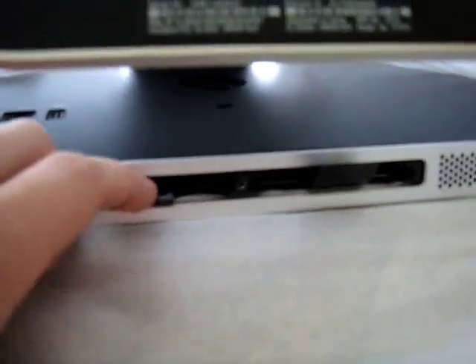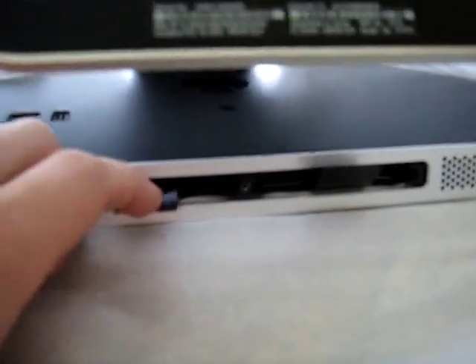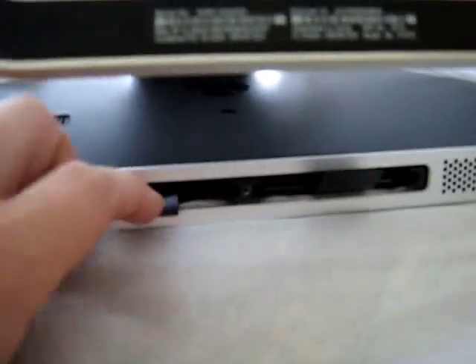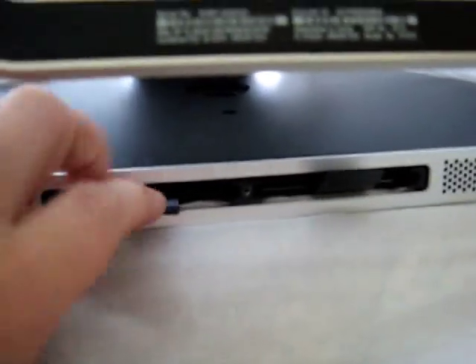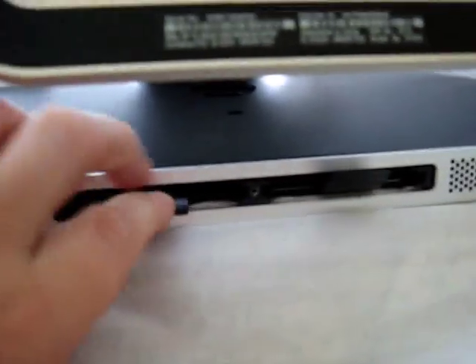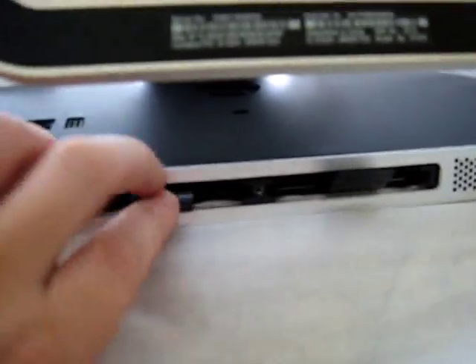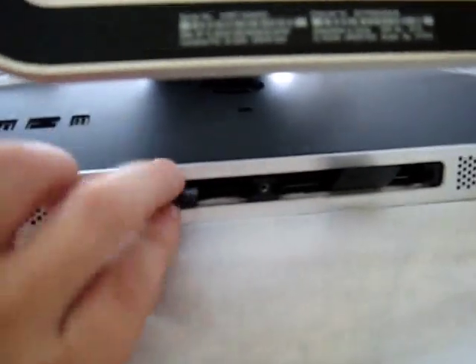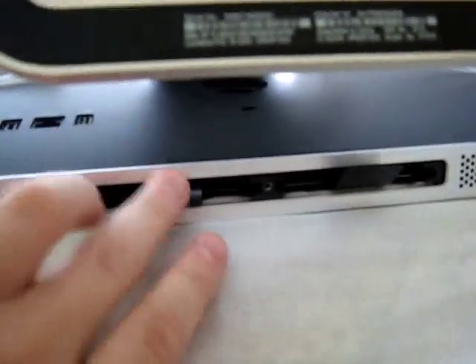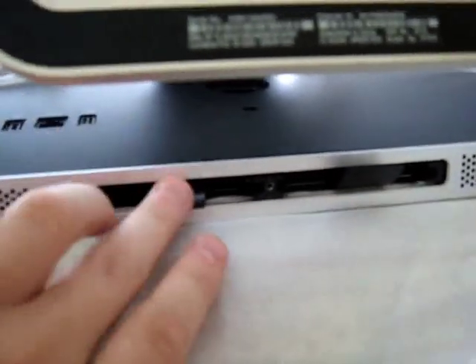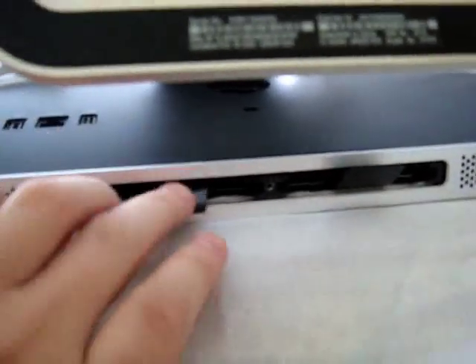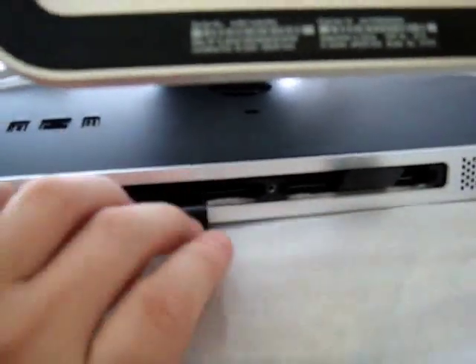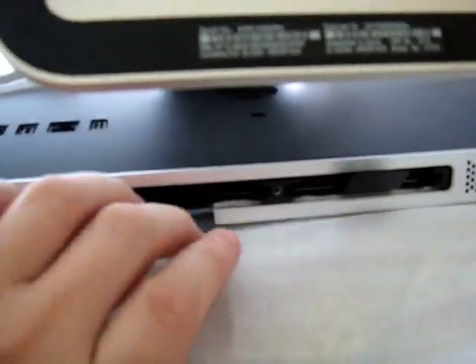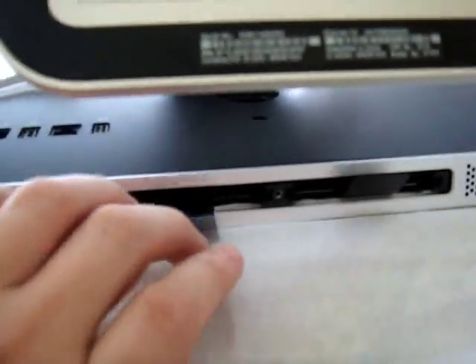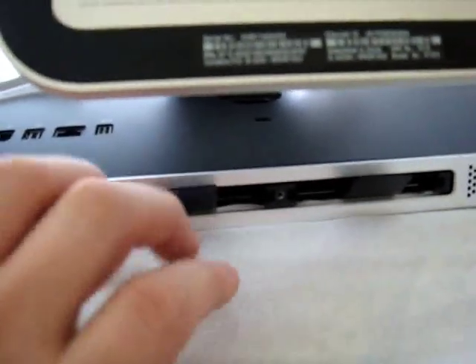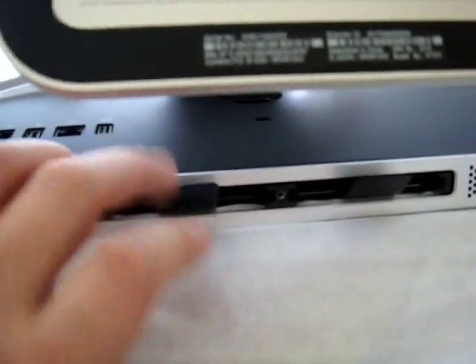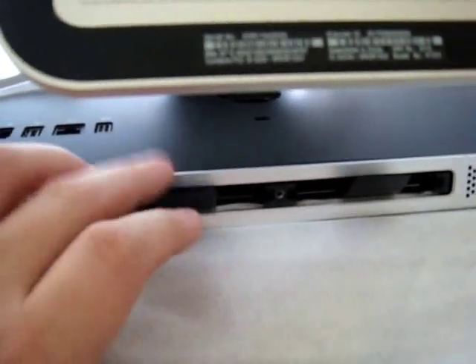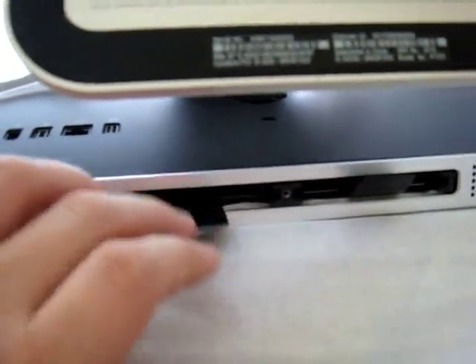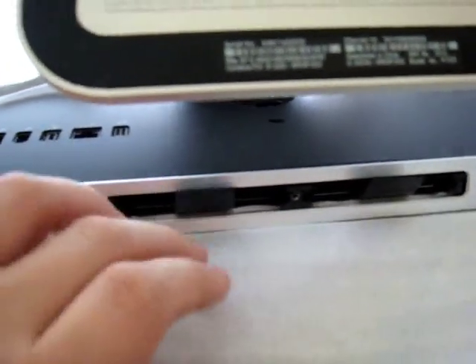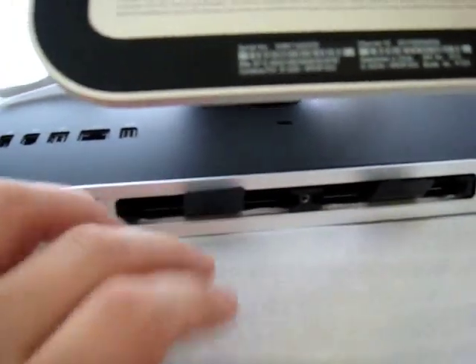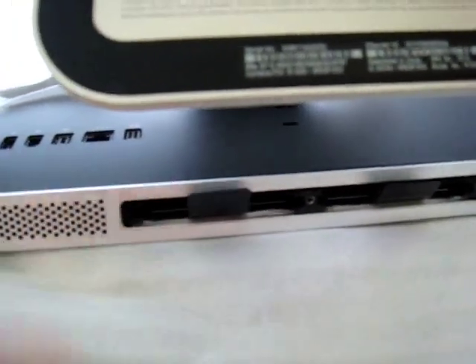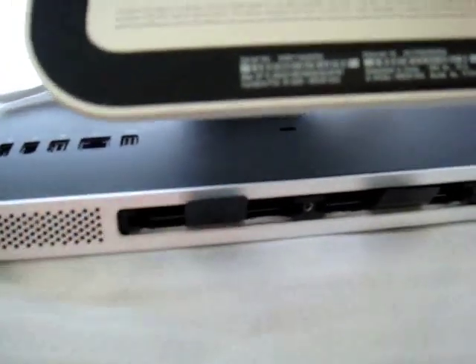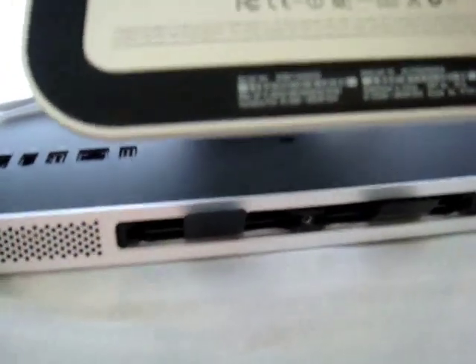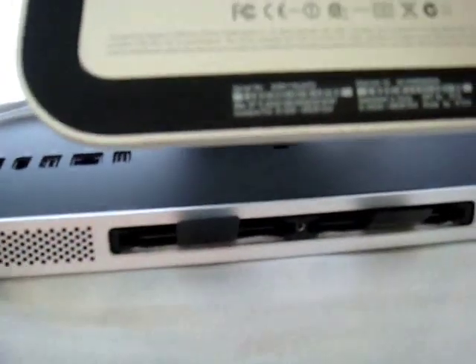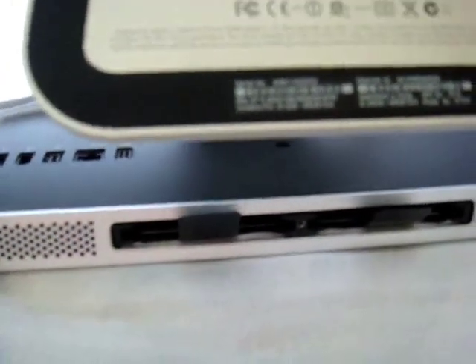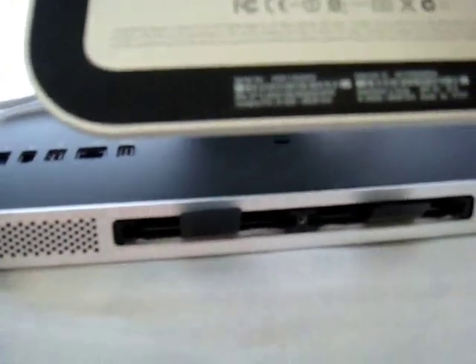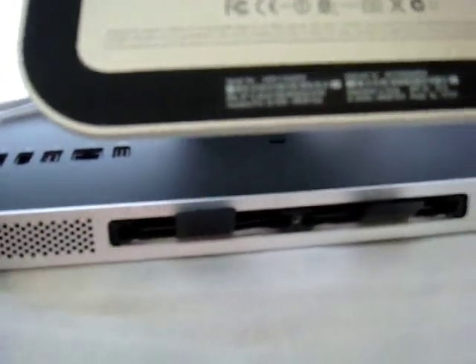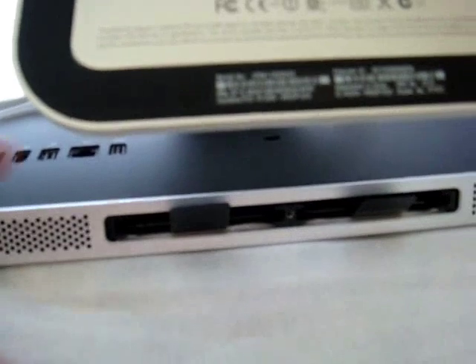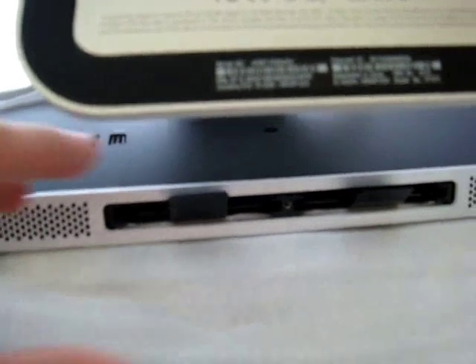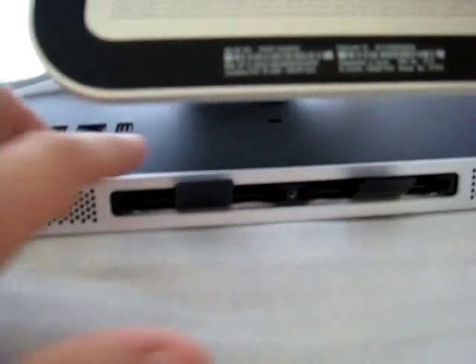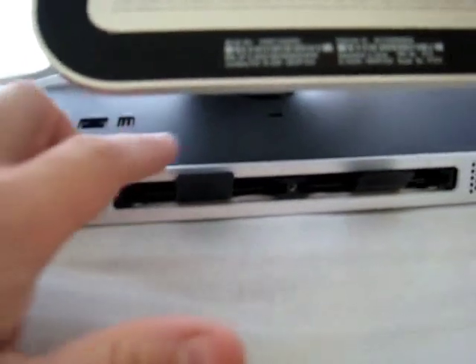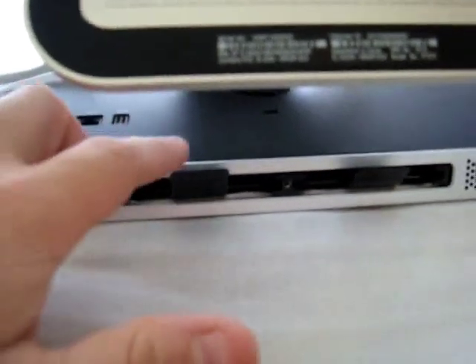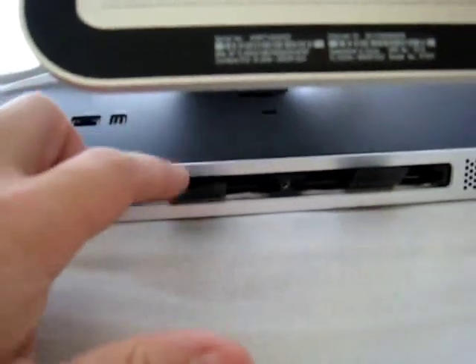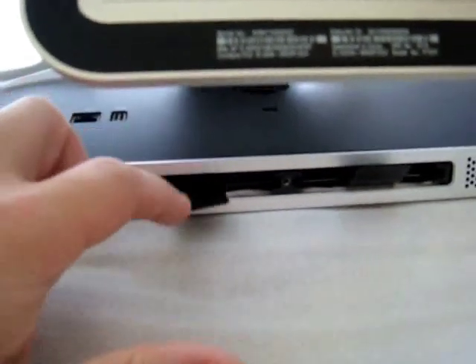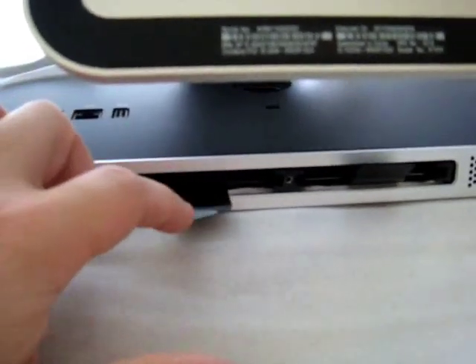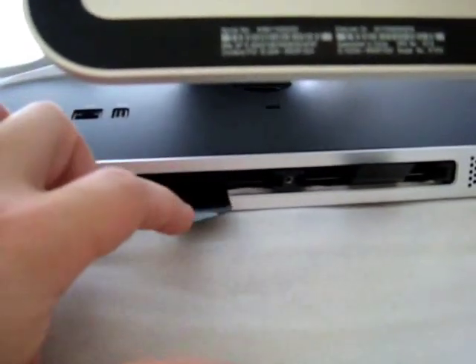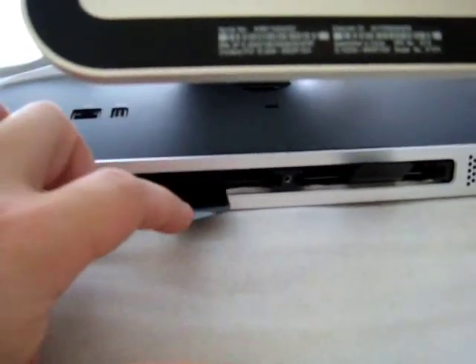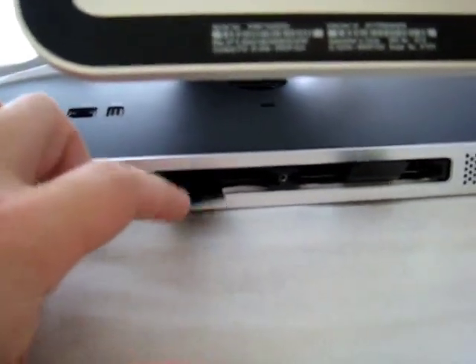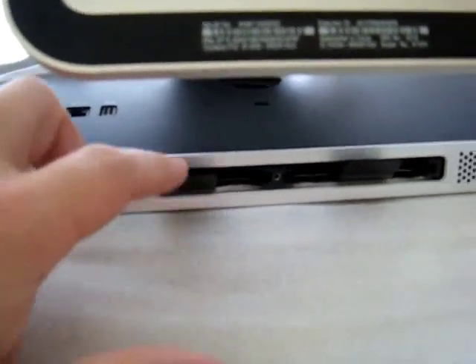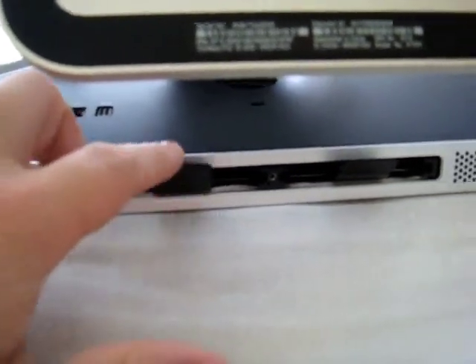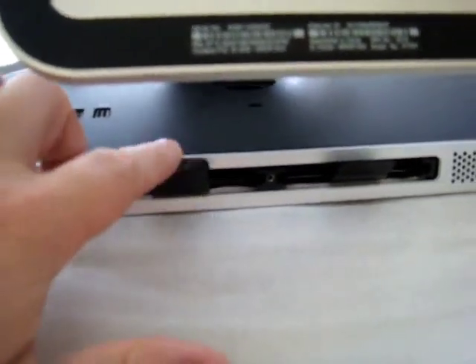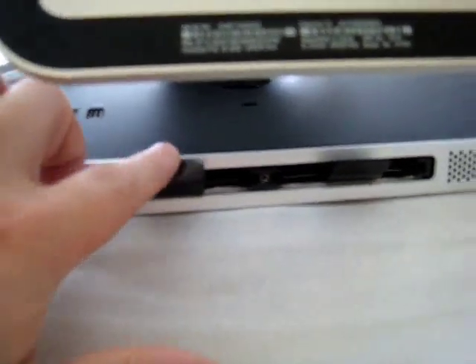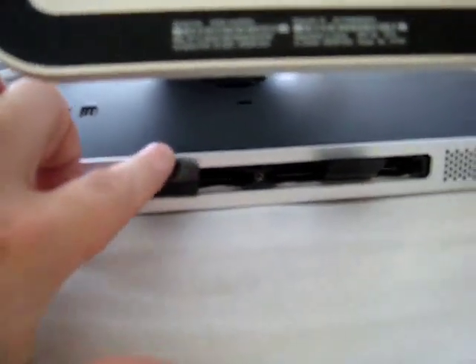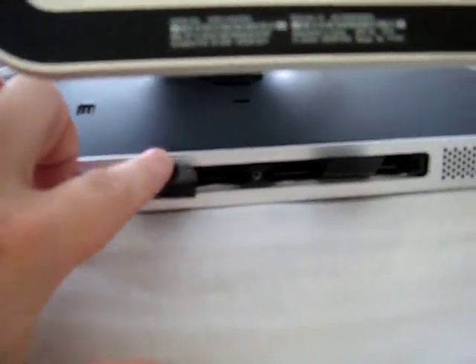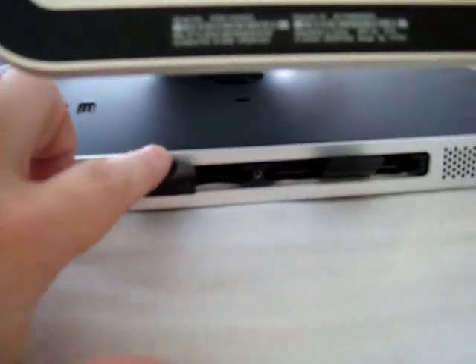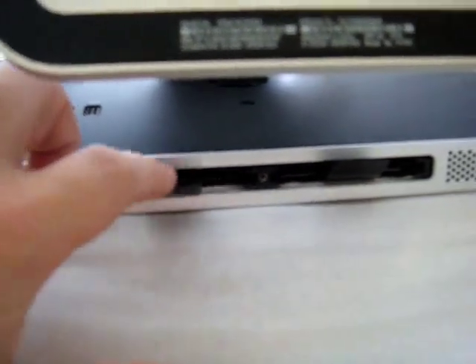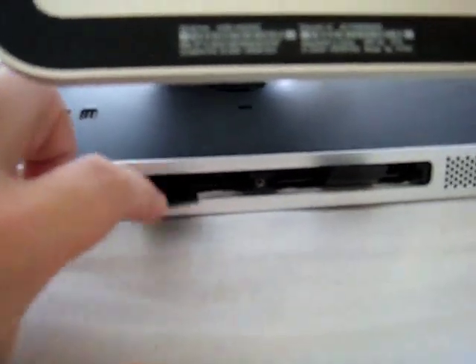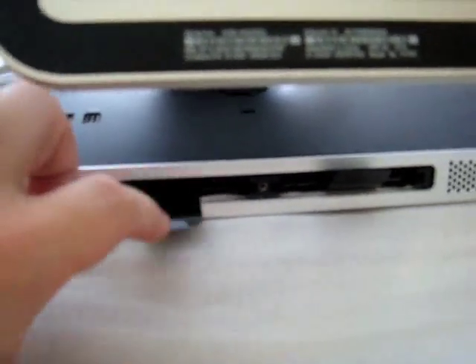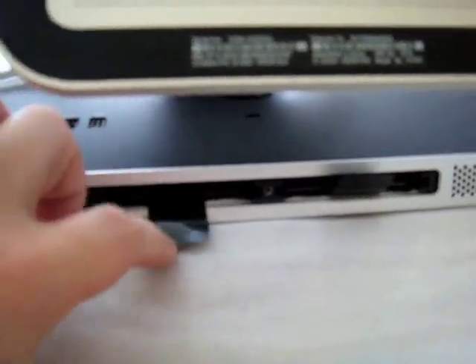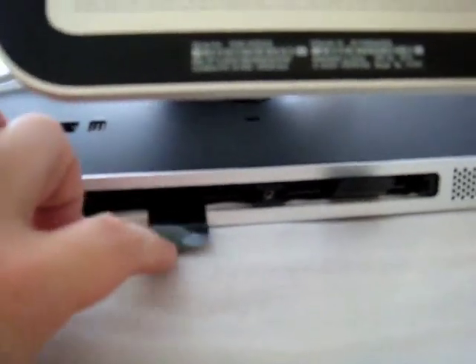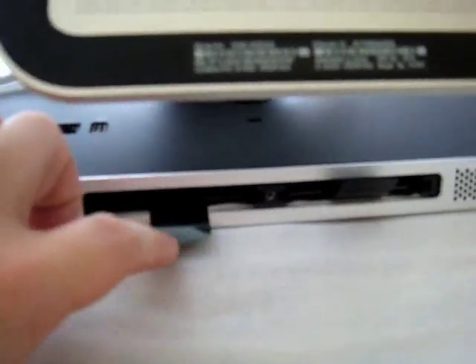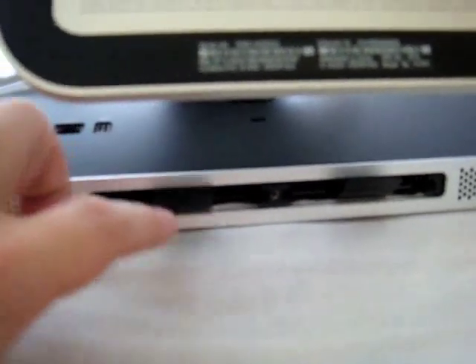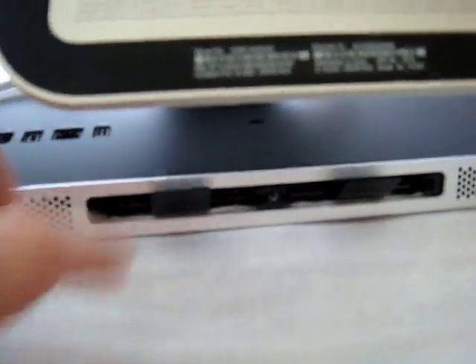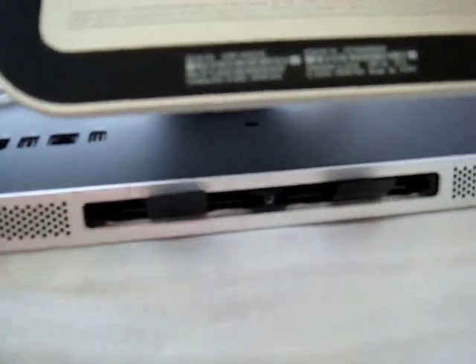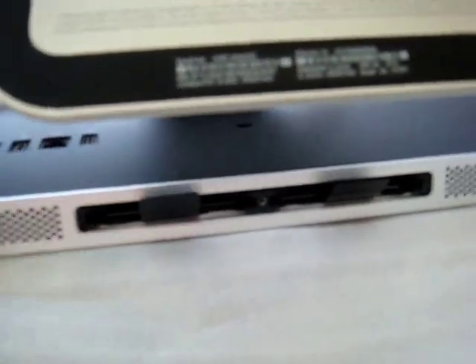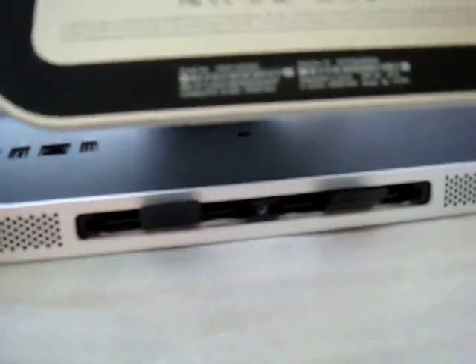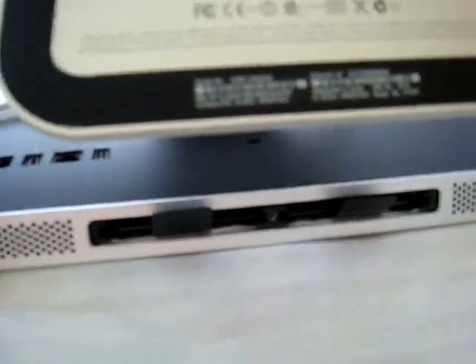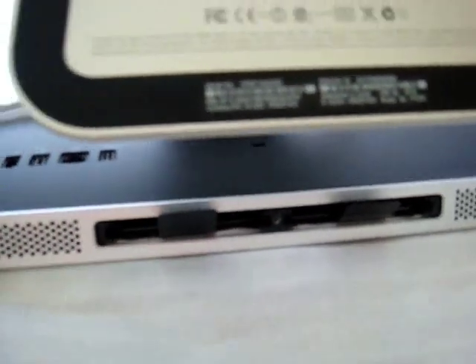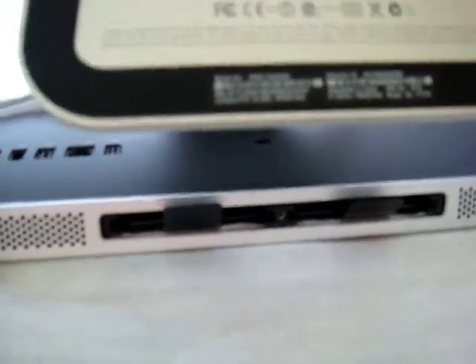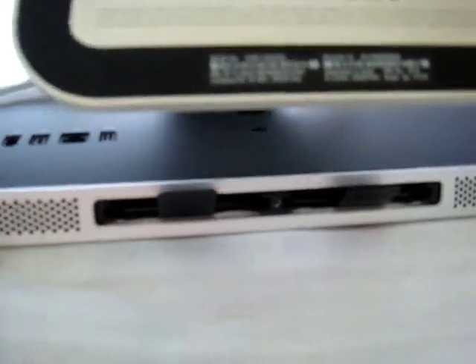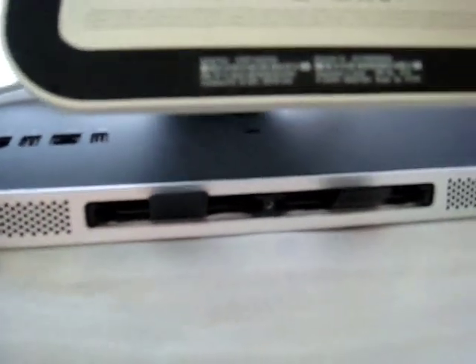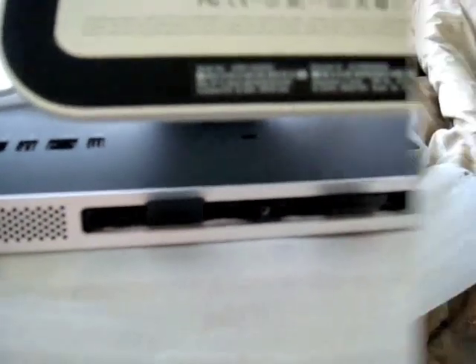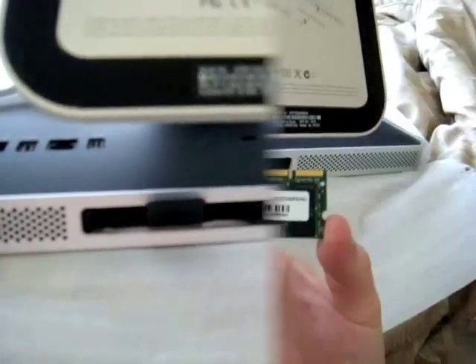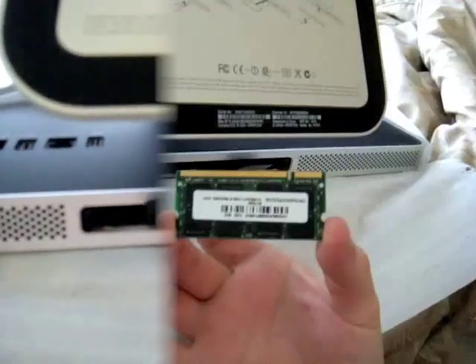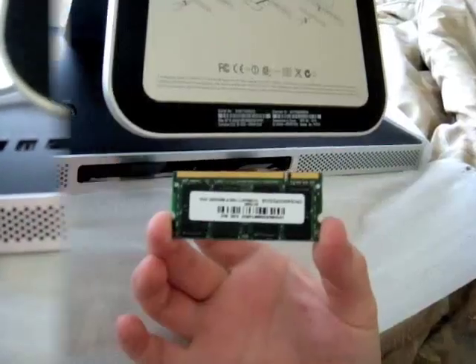Go ahead and pull the other ribbon out now. You pull it and it'll pop the RAM out of place.